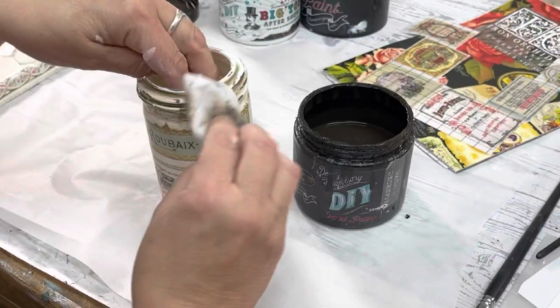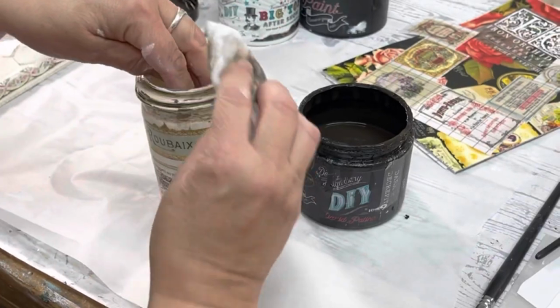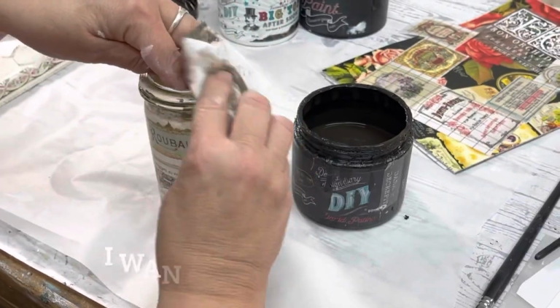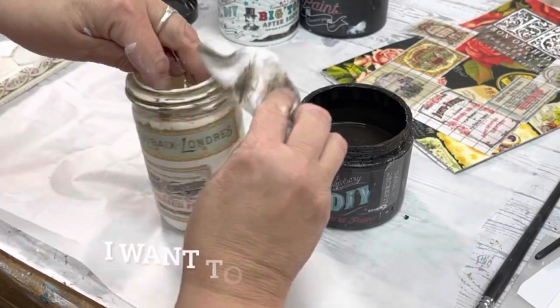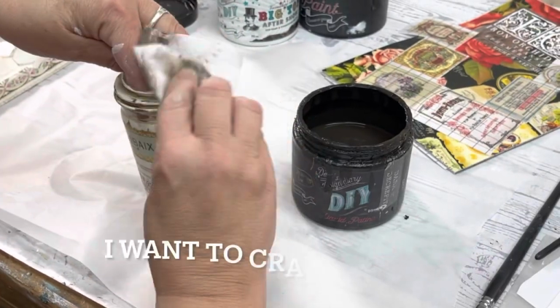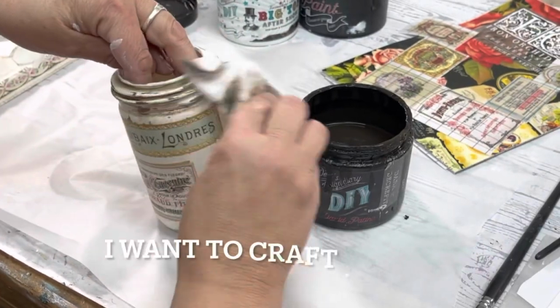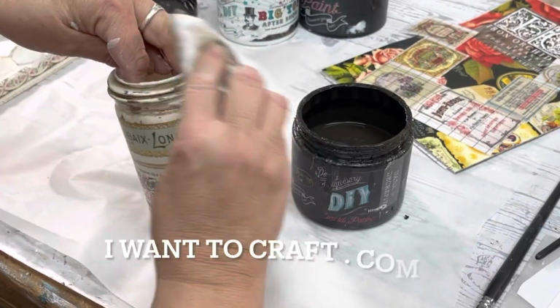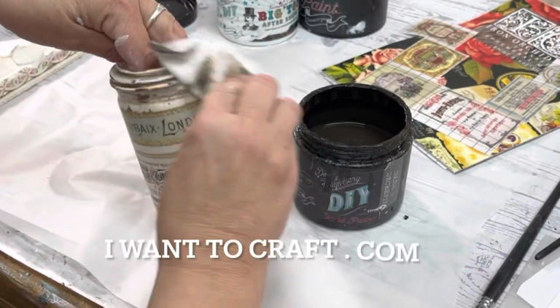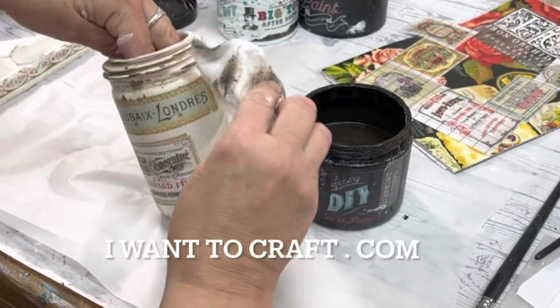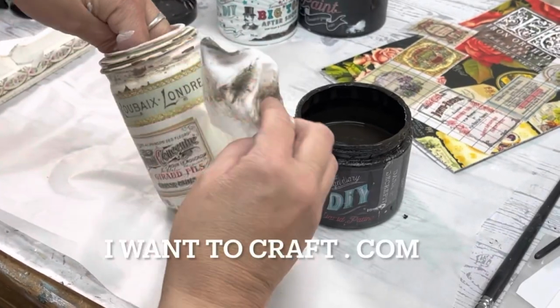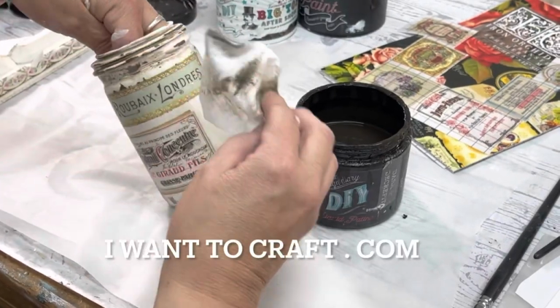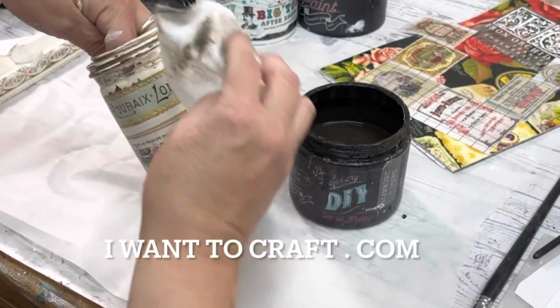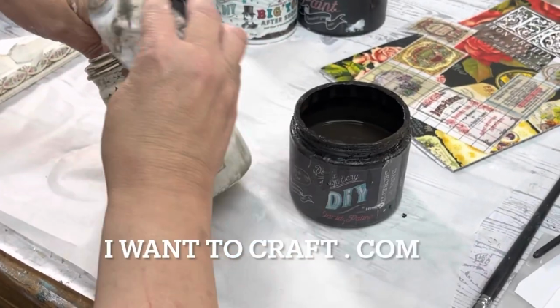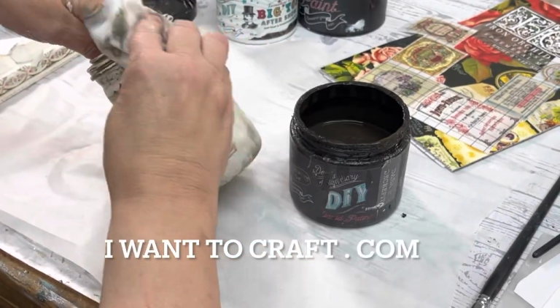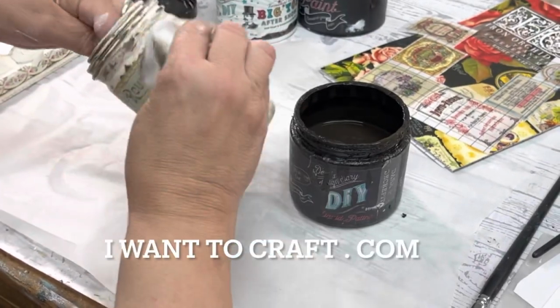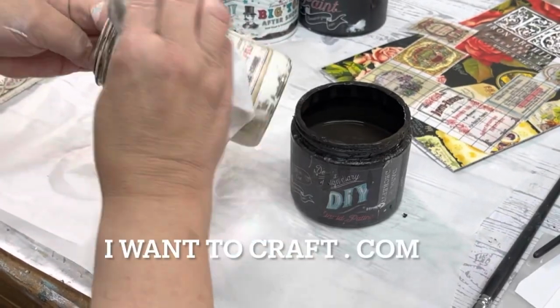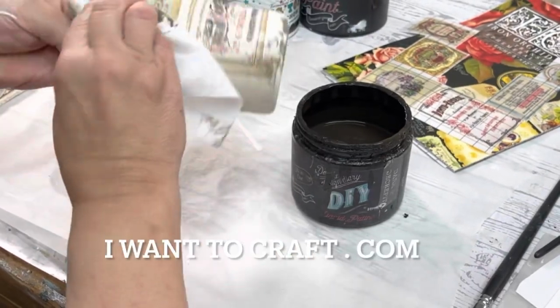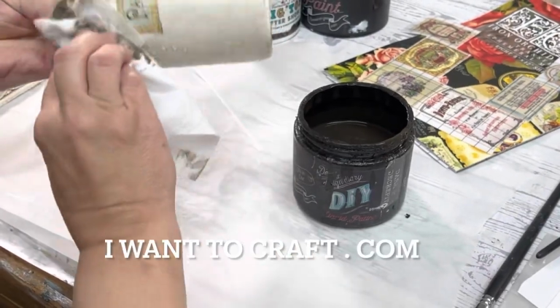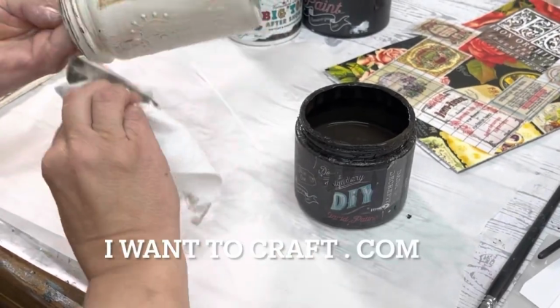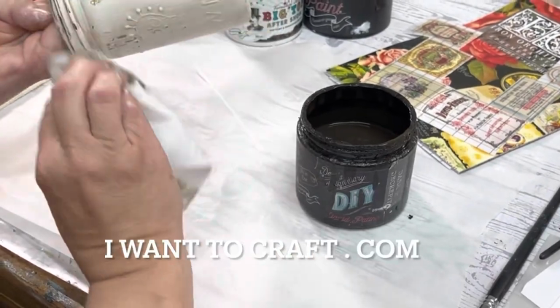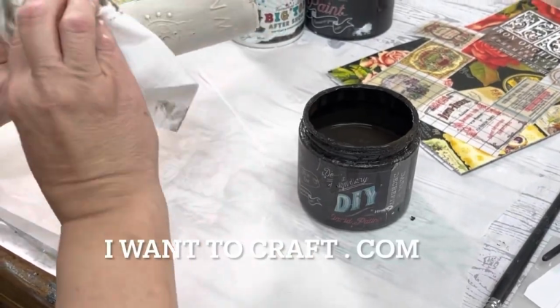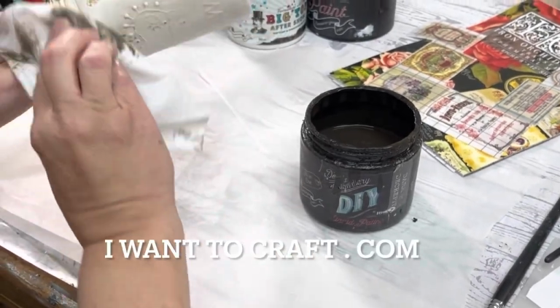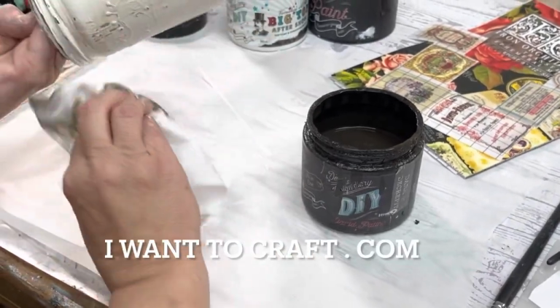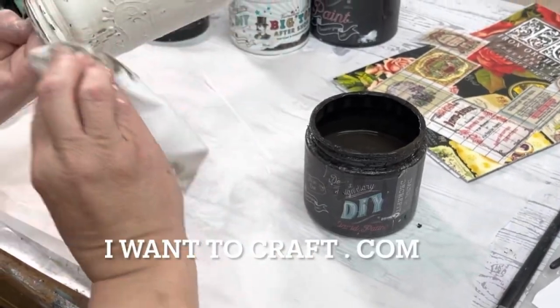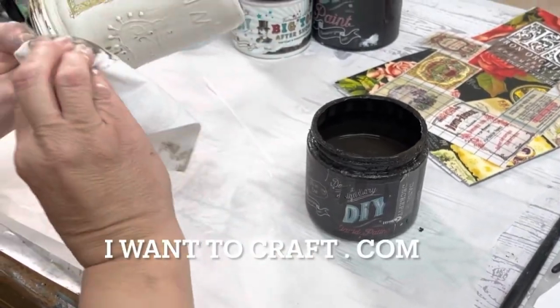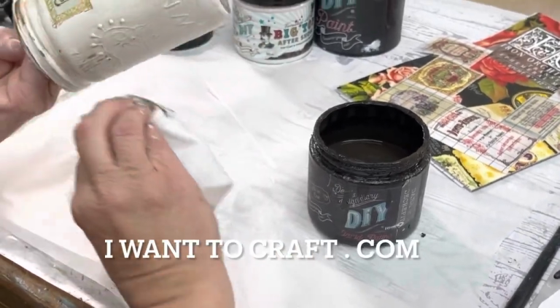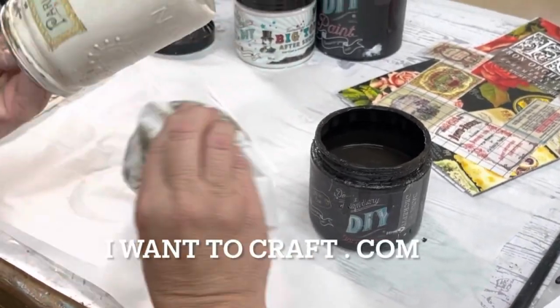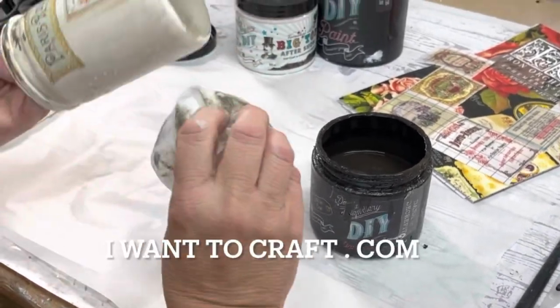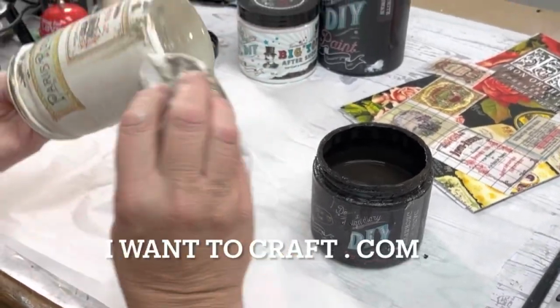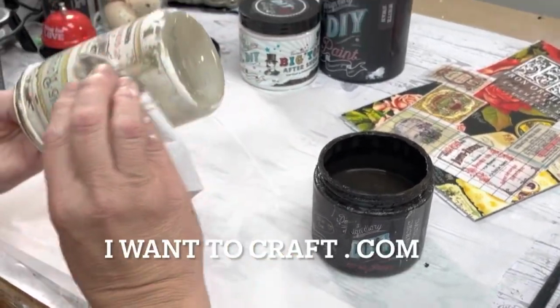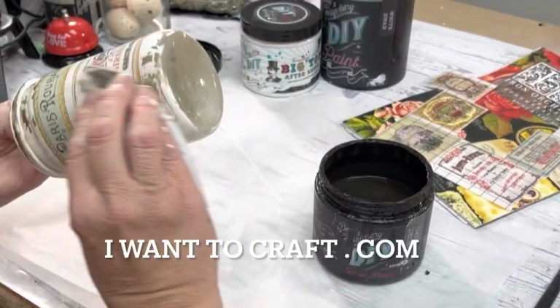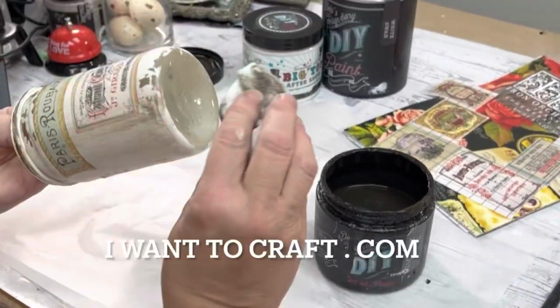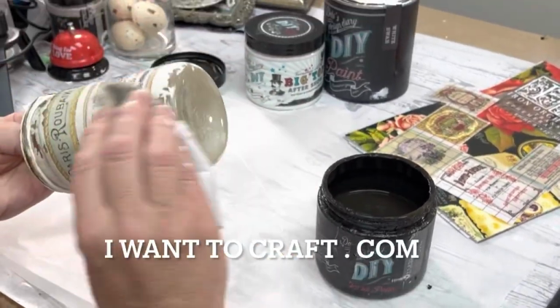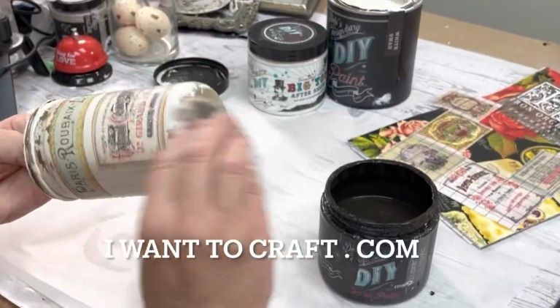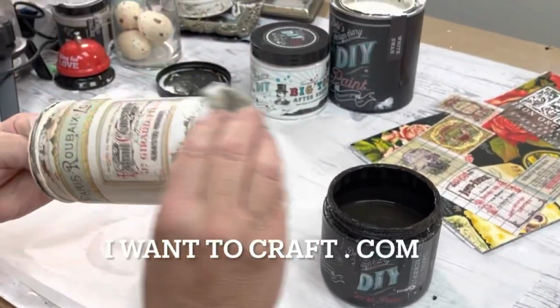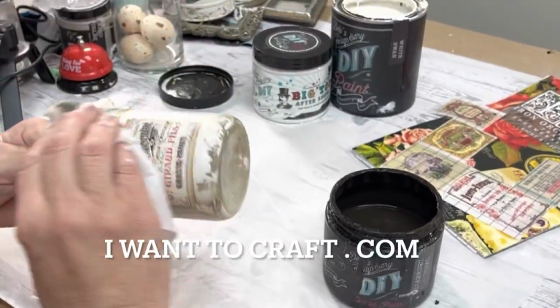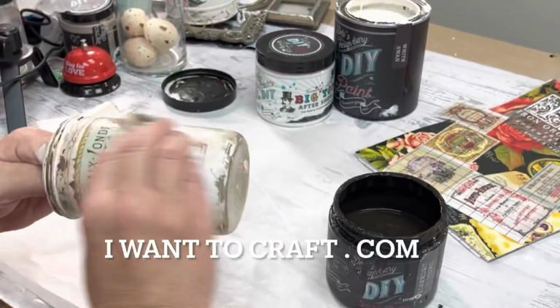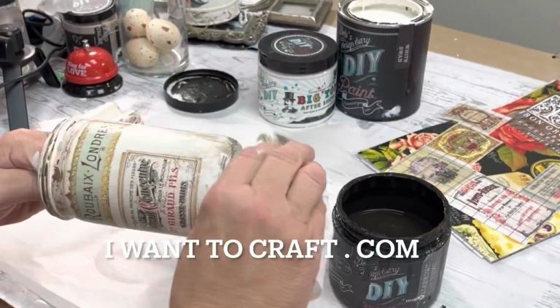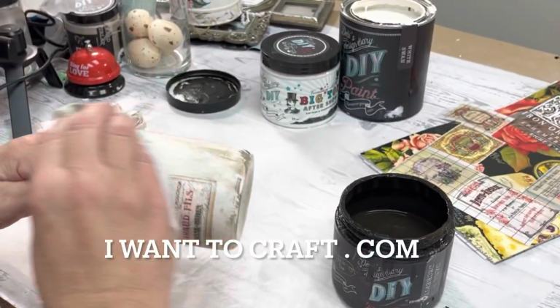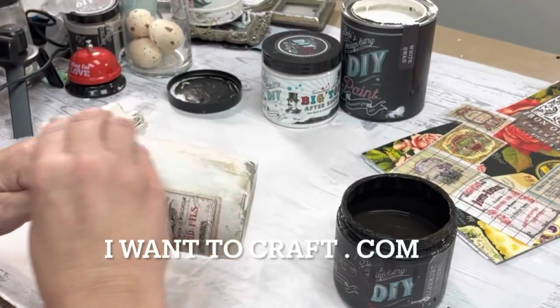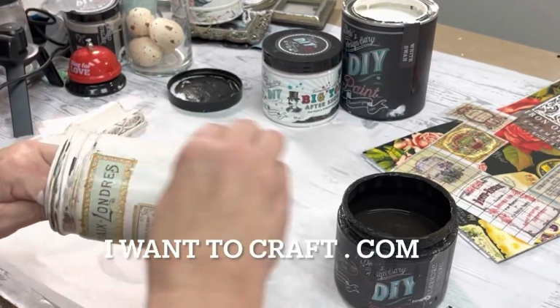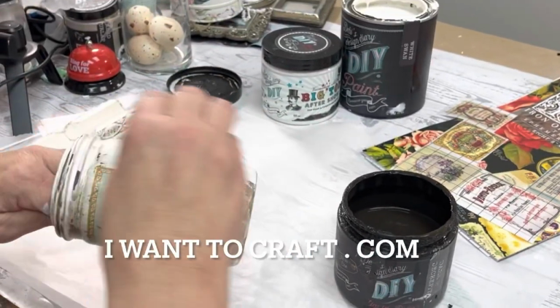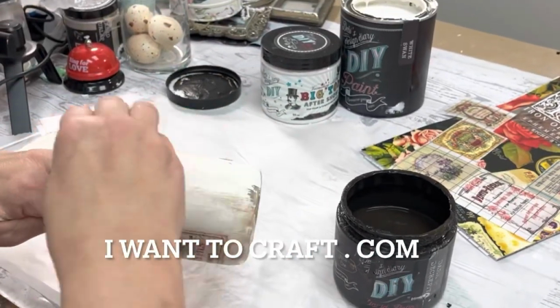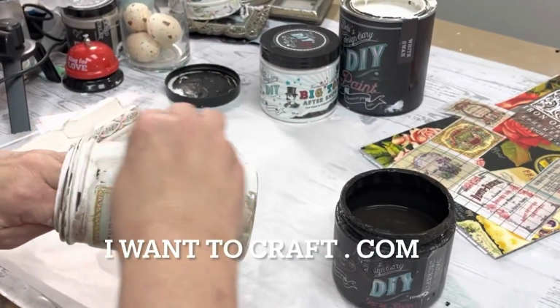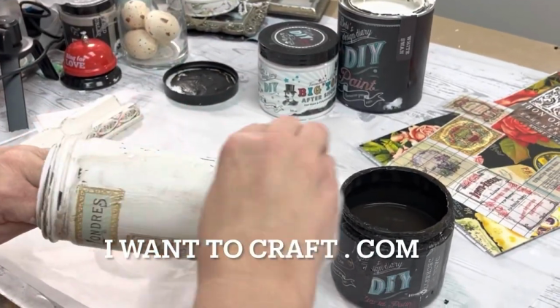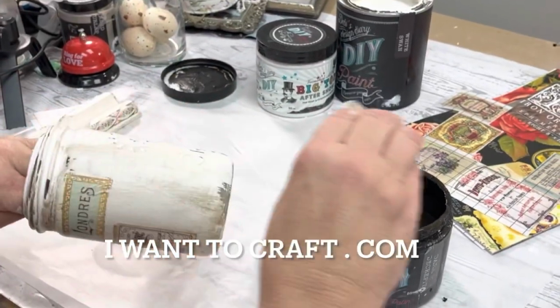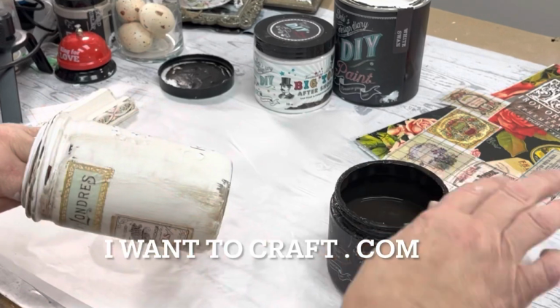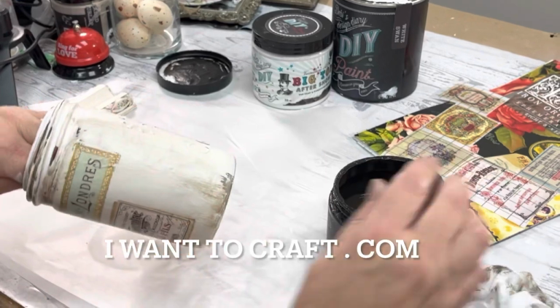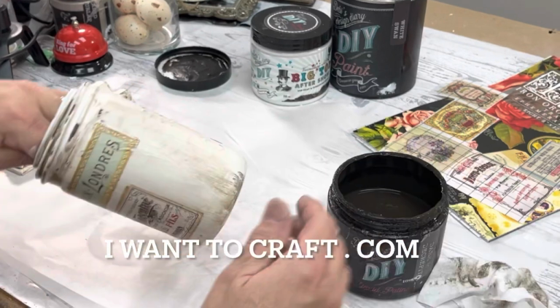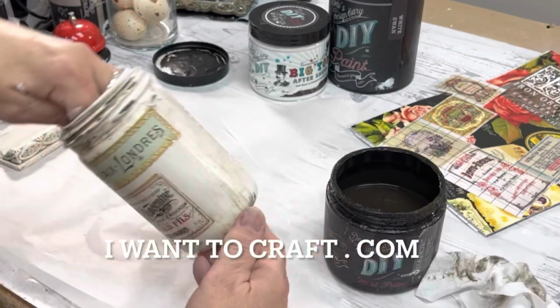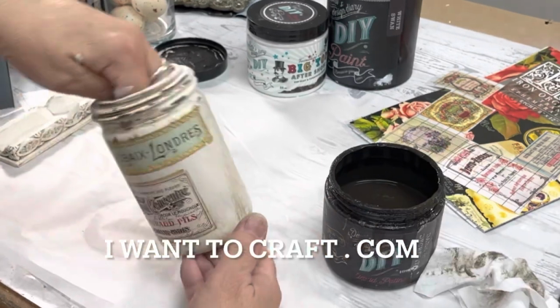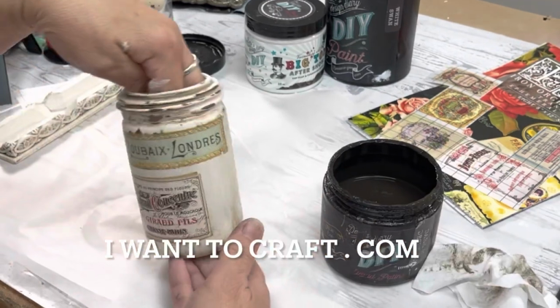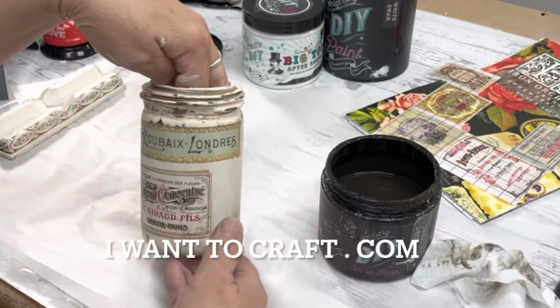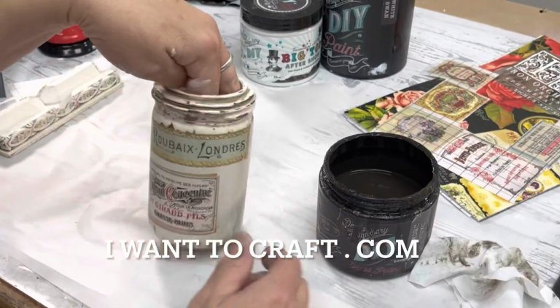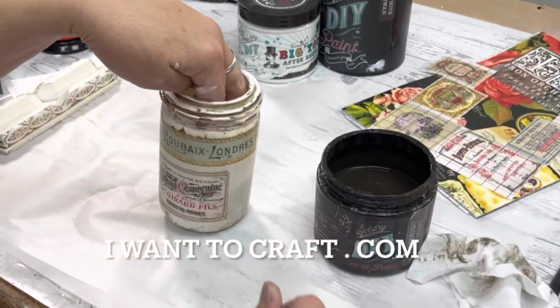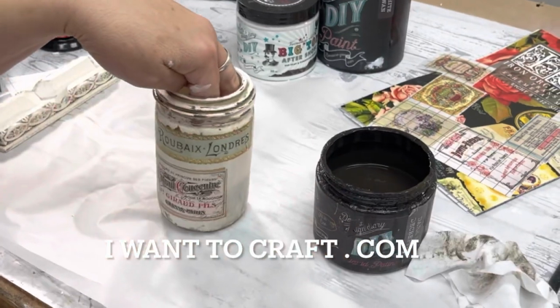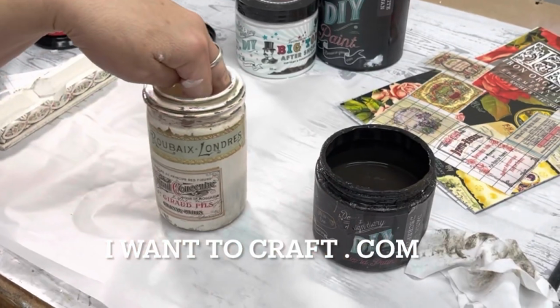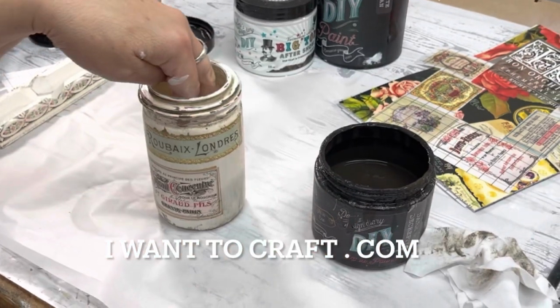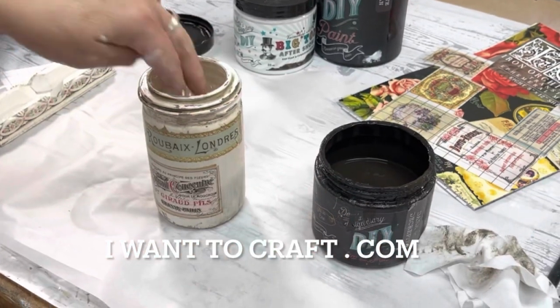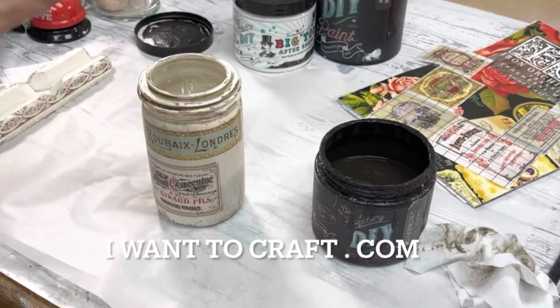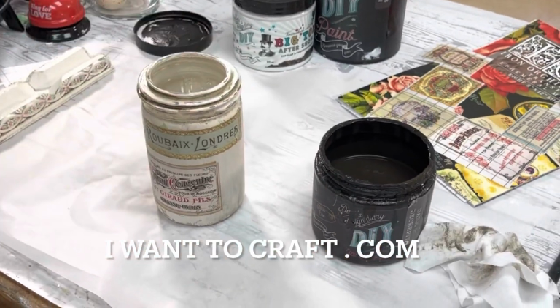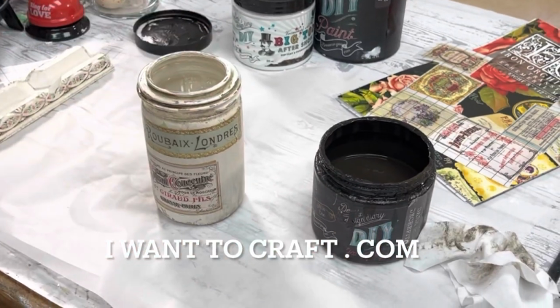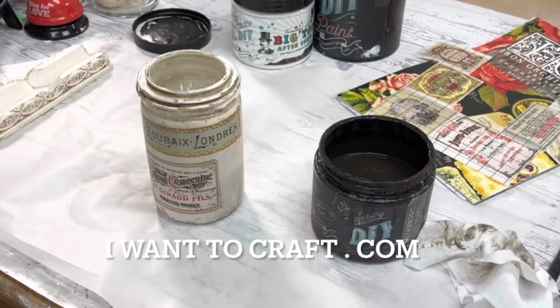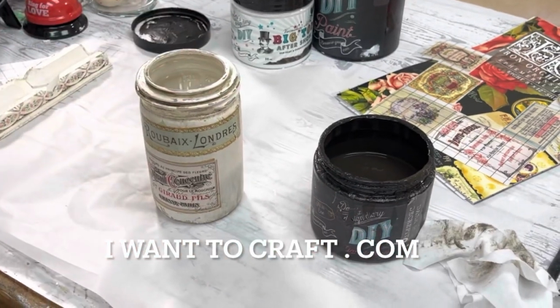For the product list, I will link it below and you can also go to iwanttocraft.com.